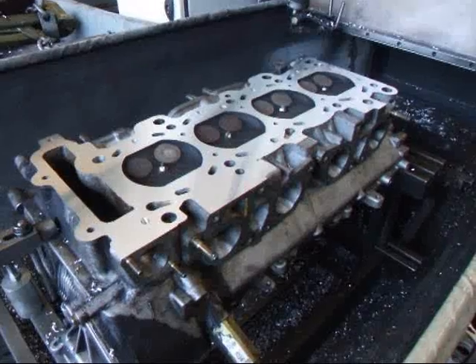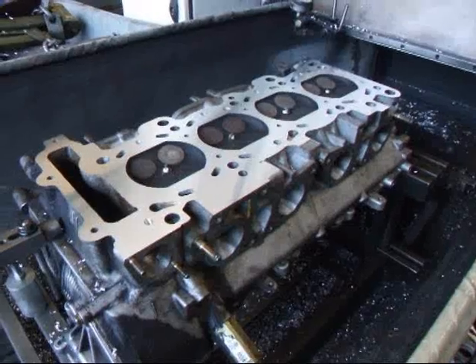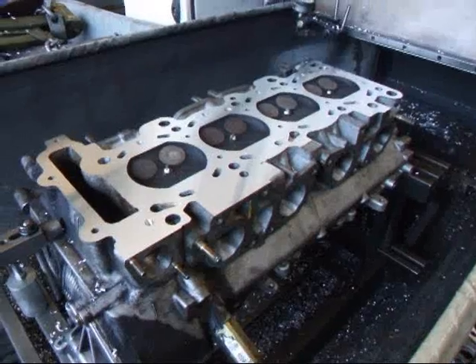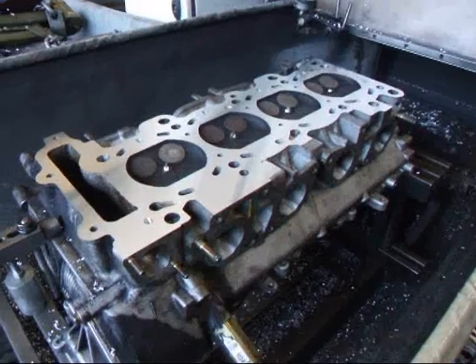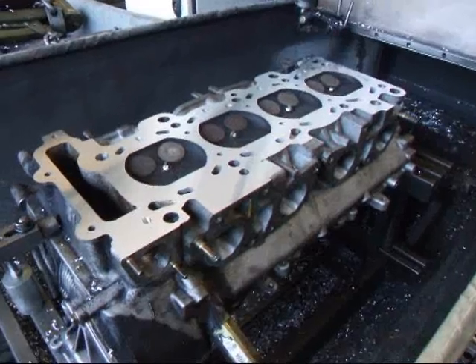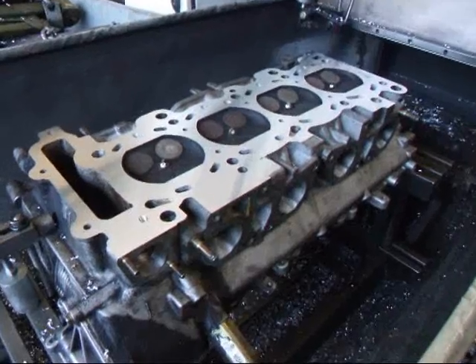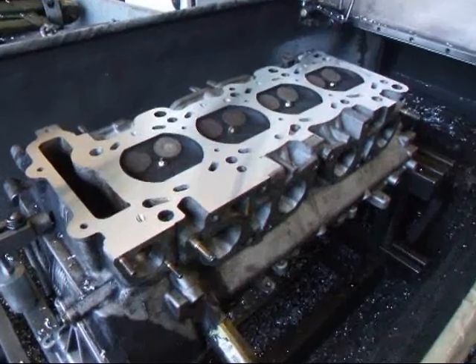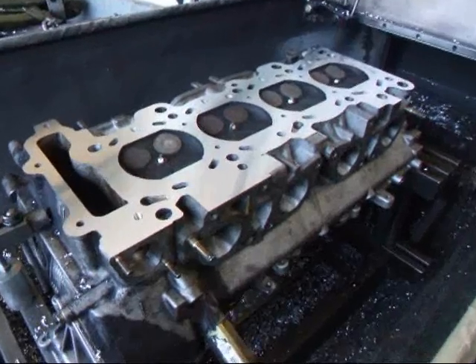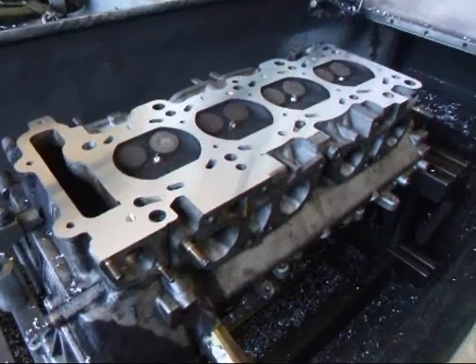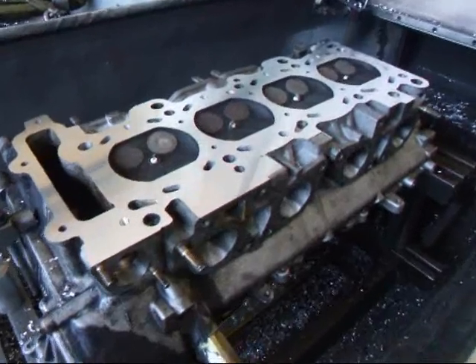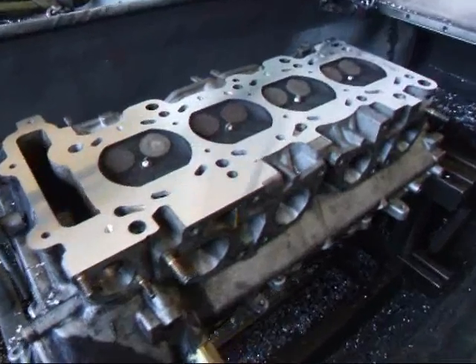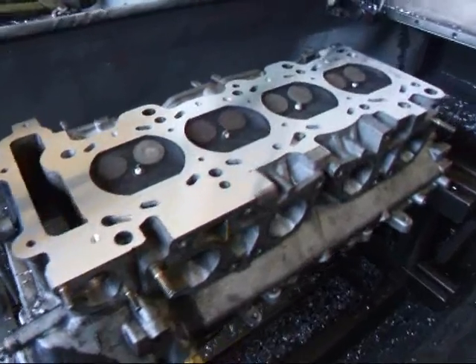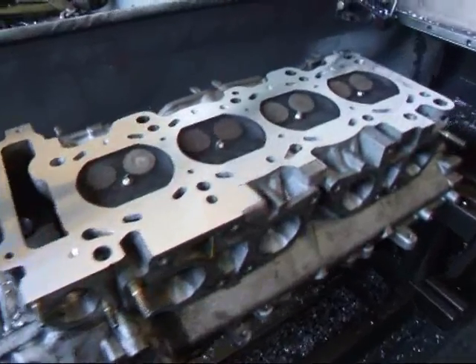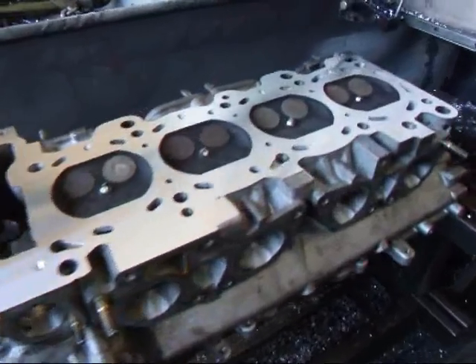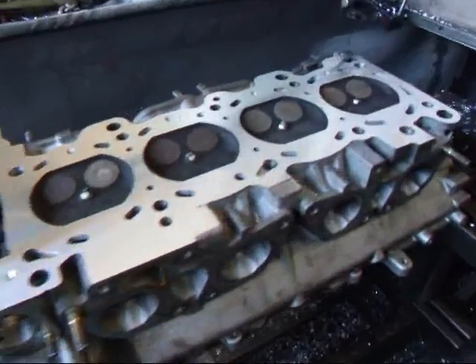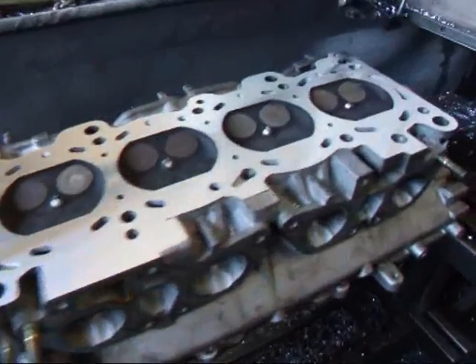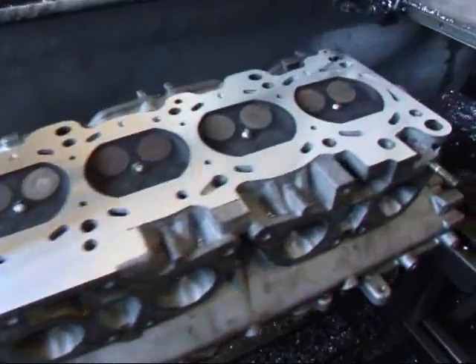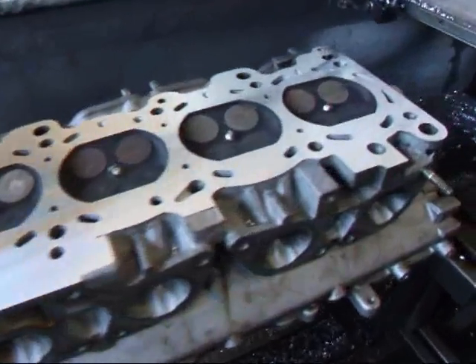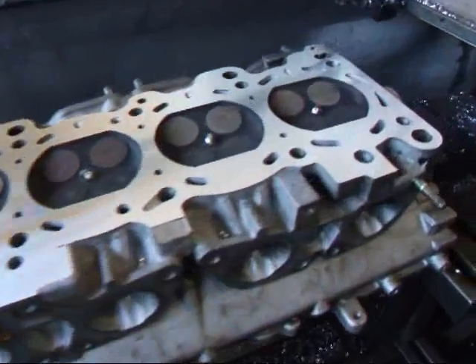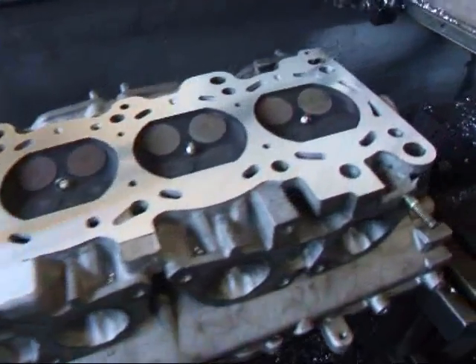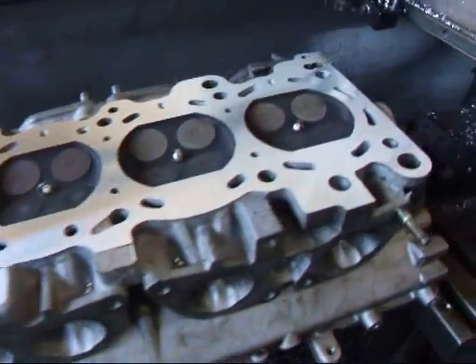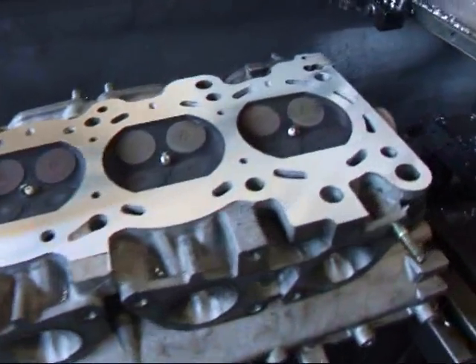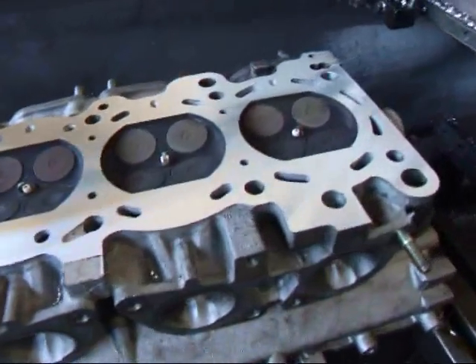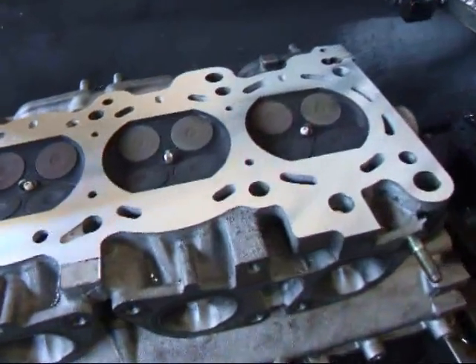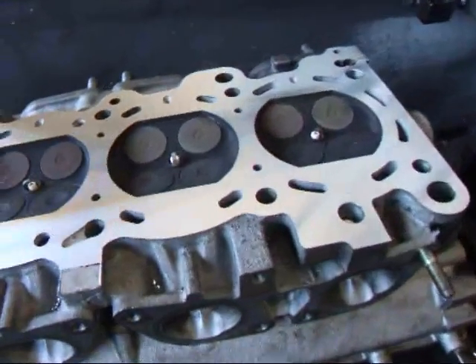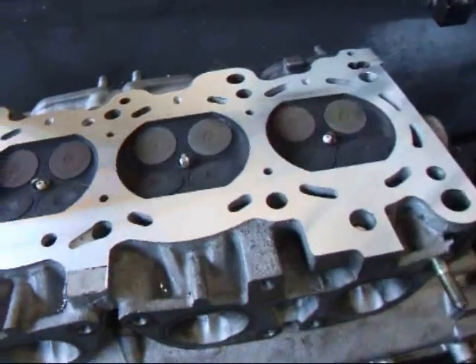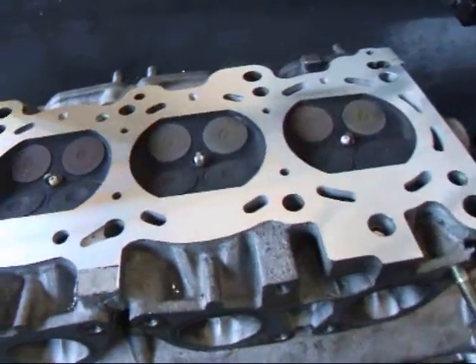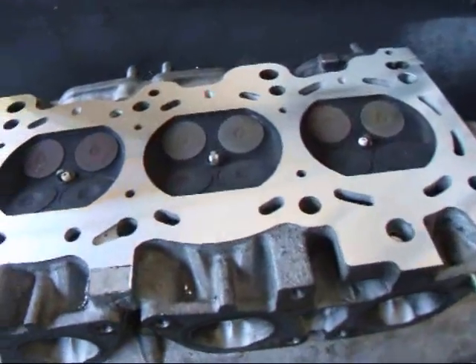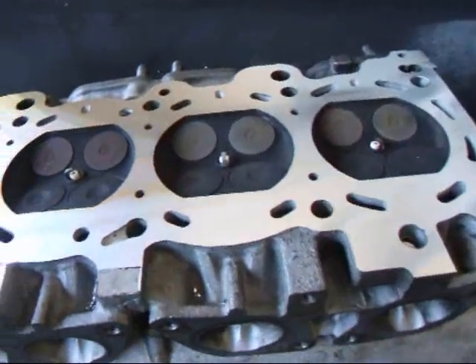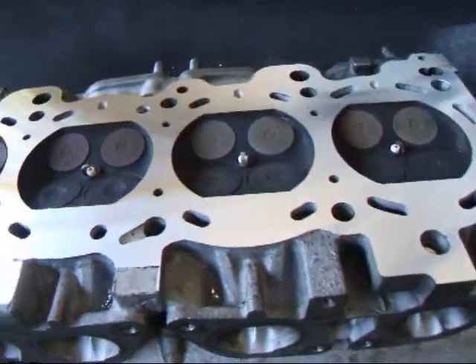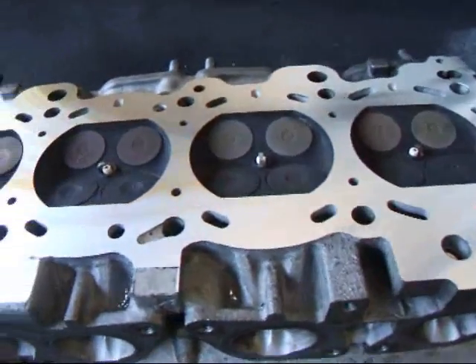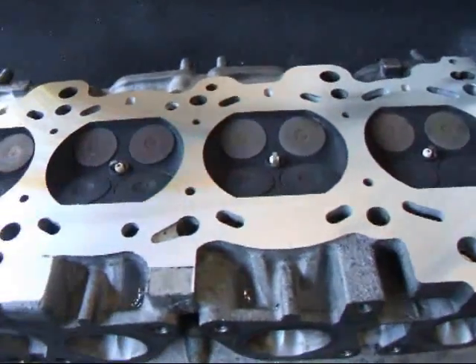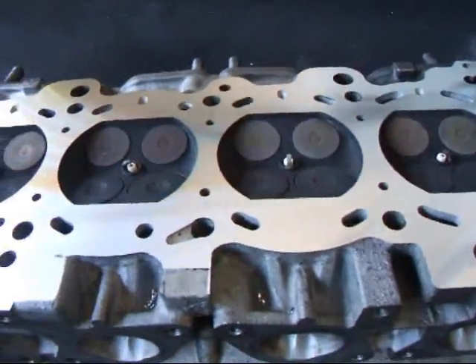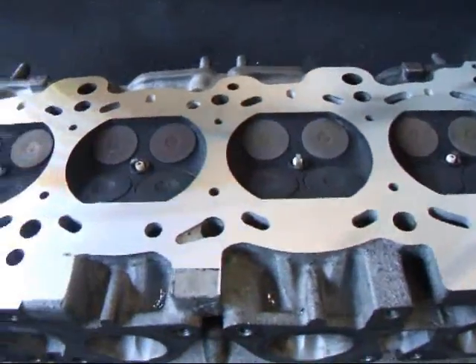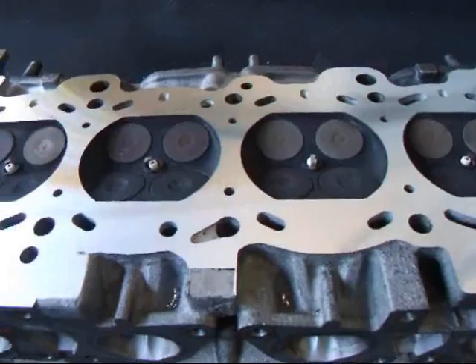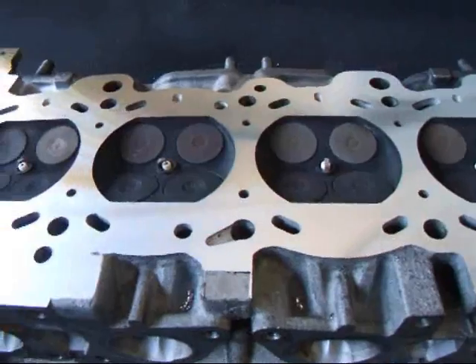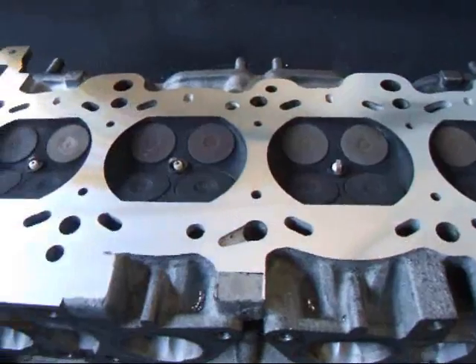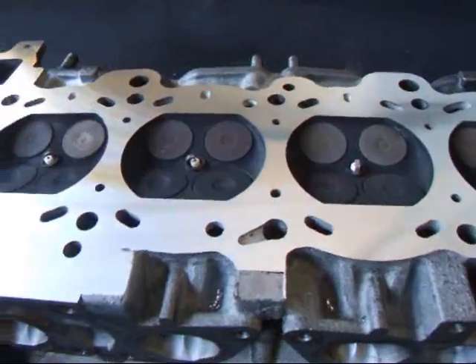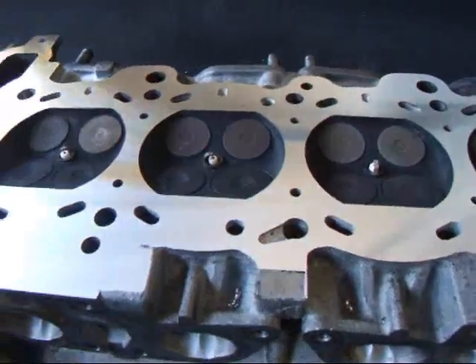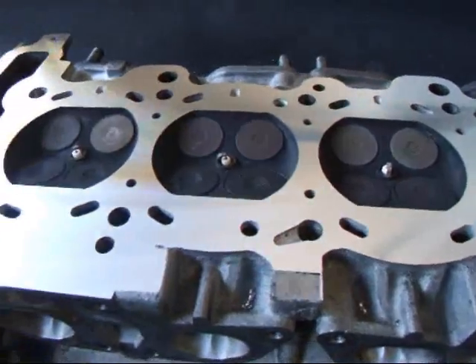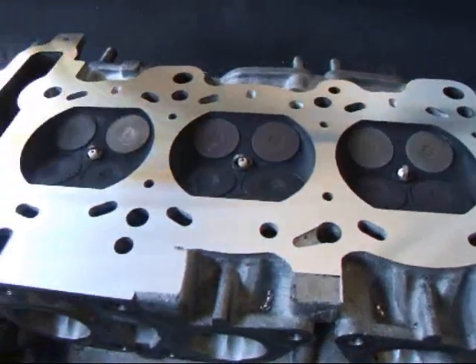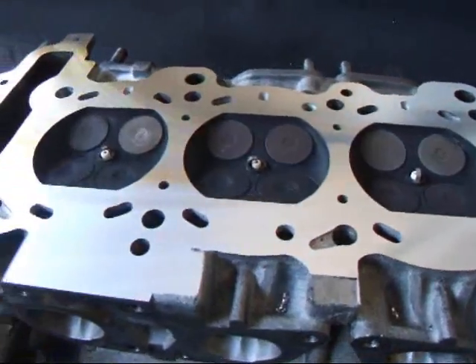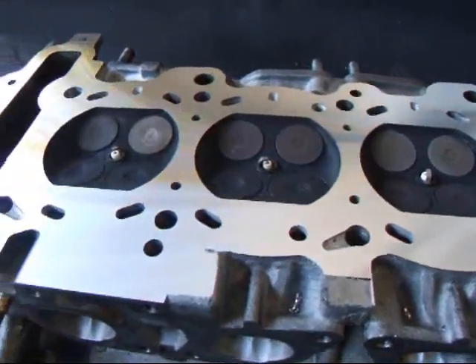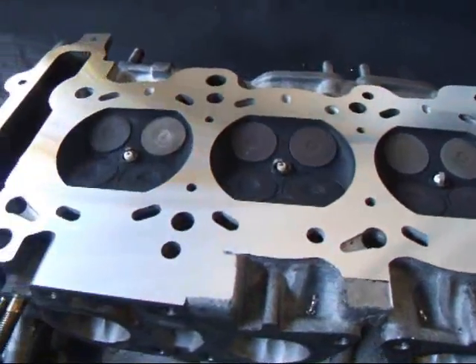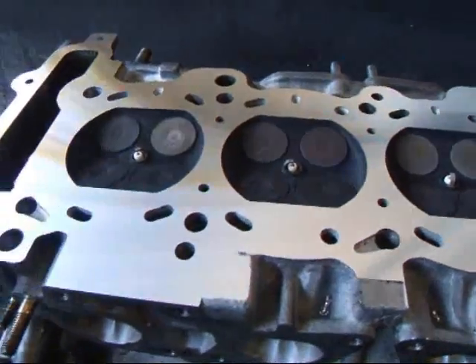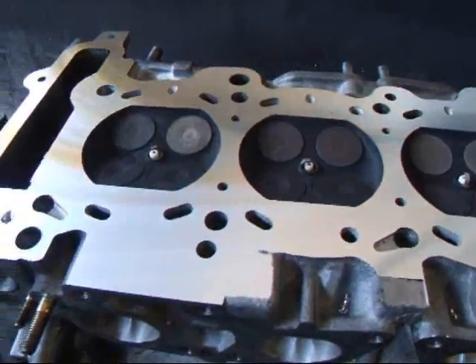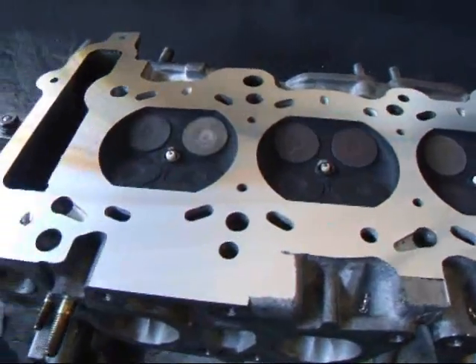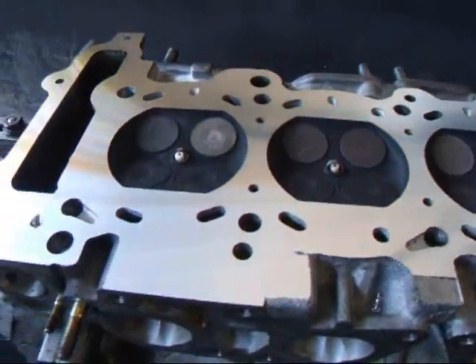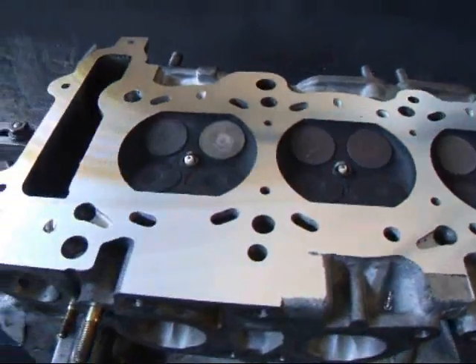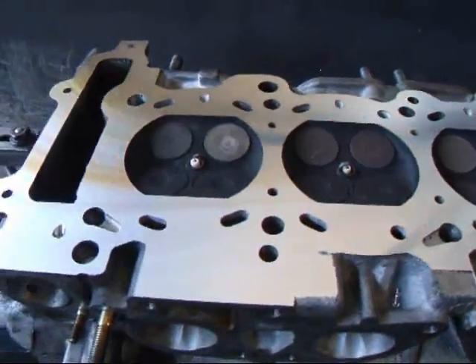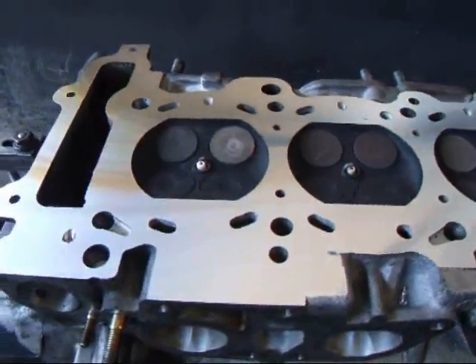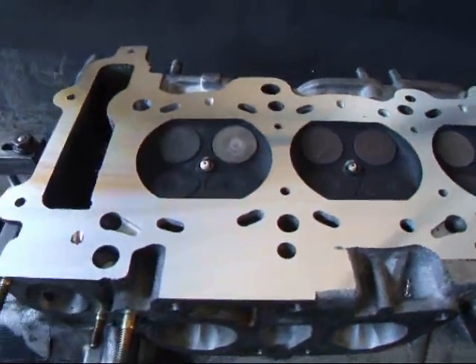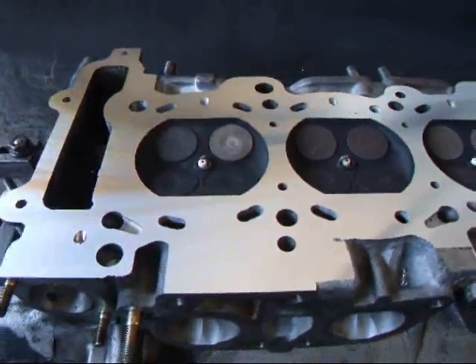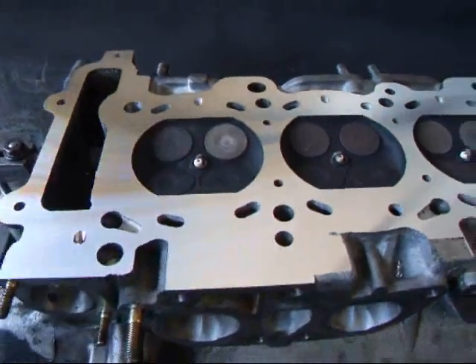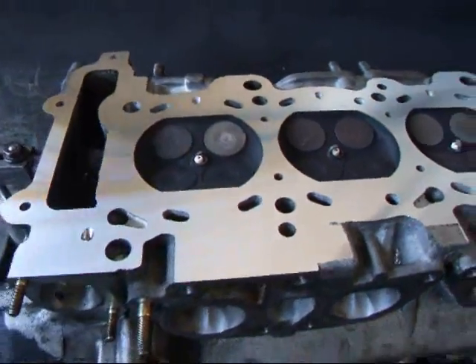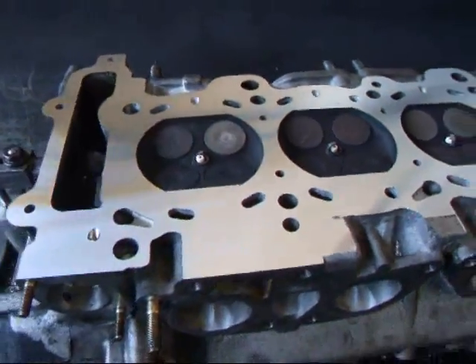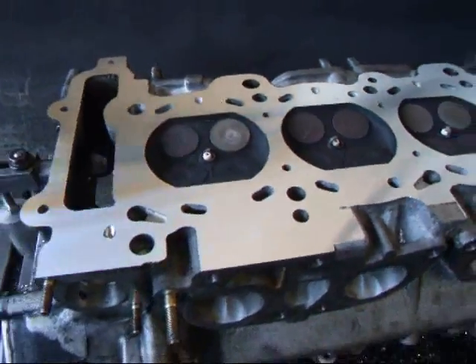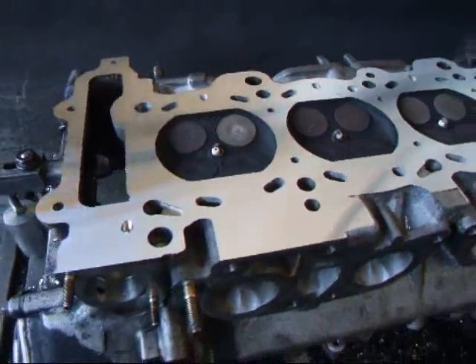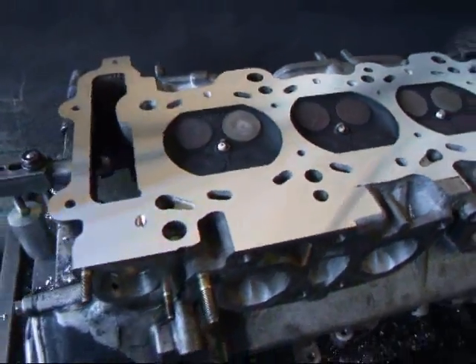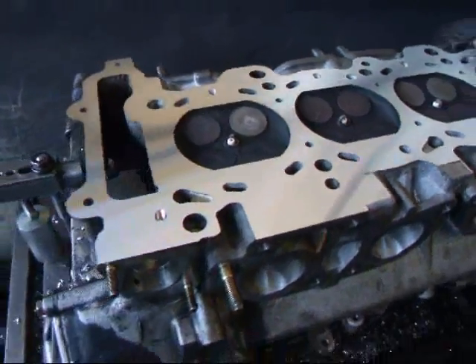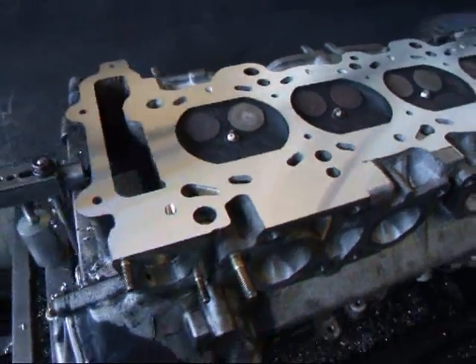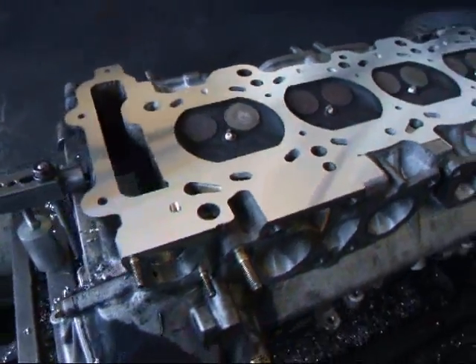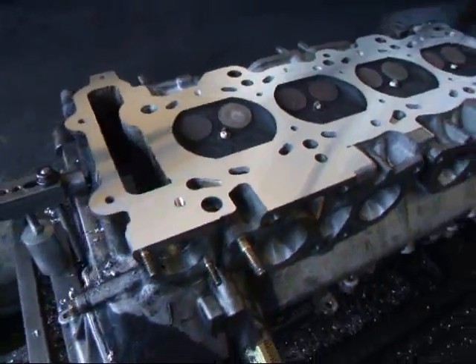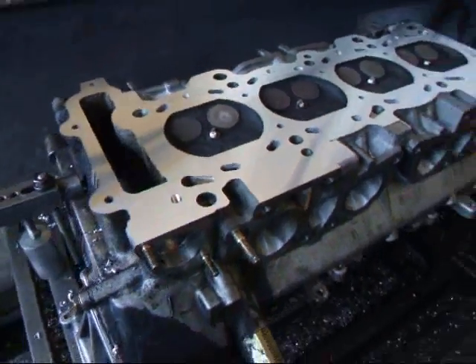I made the last pass on this head and as you can see it came out pretty good. Now it's ready to go back into service.